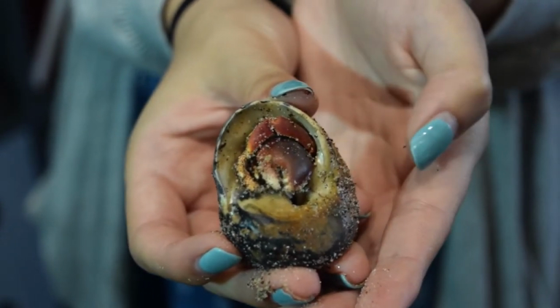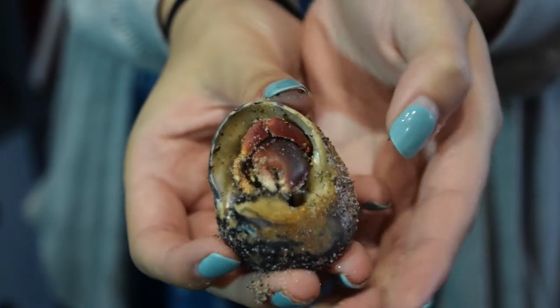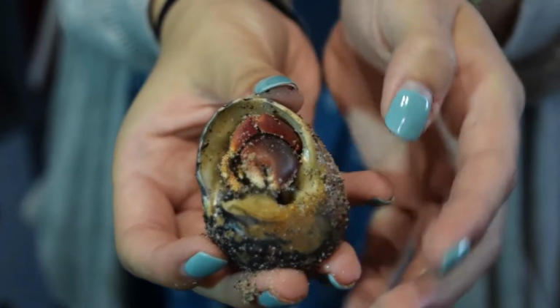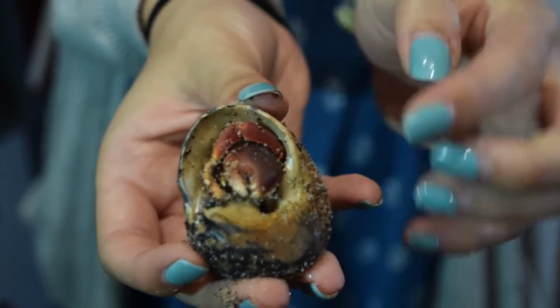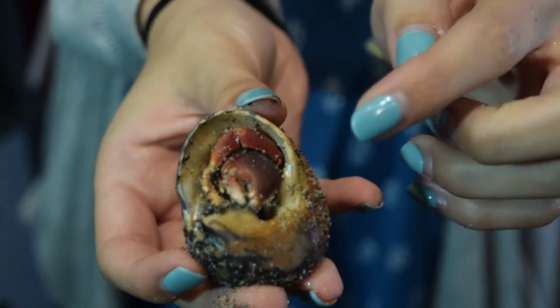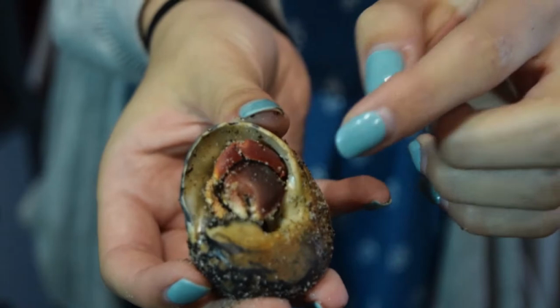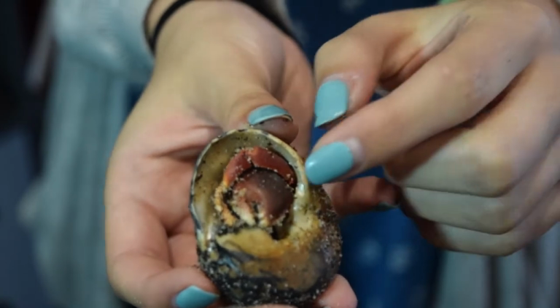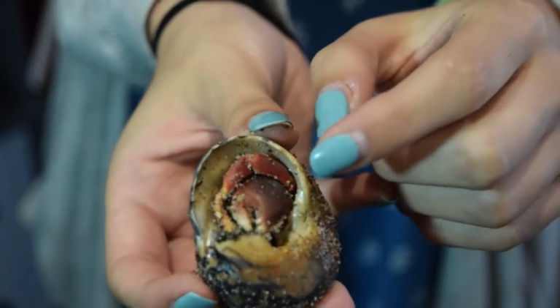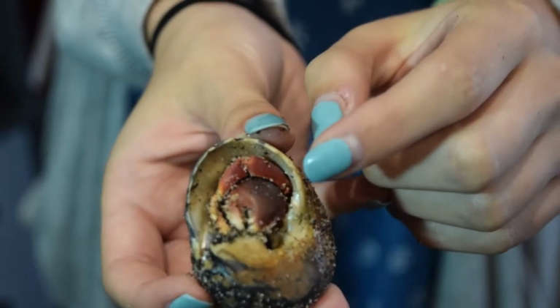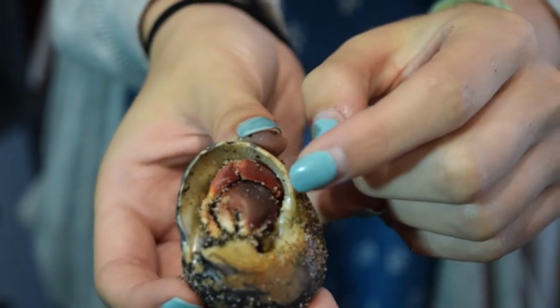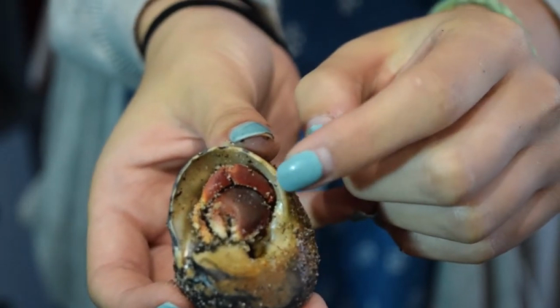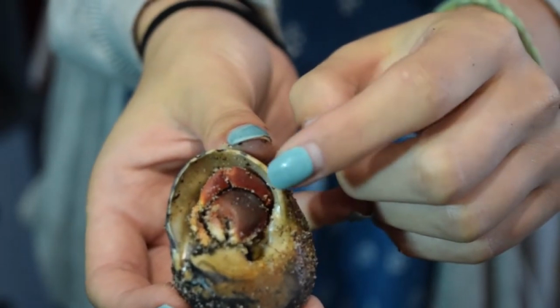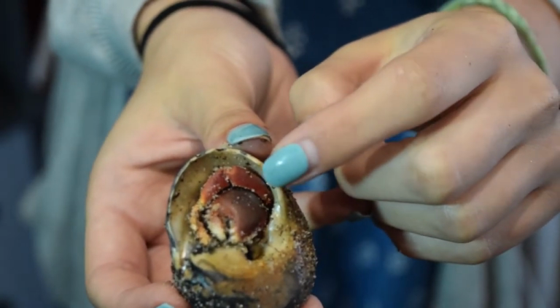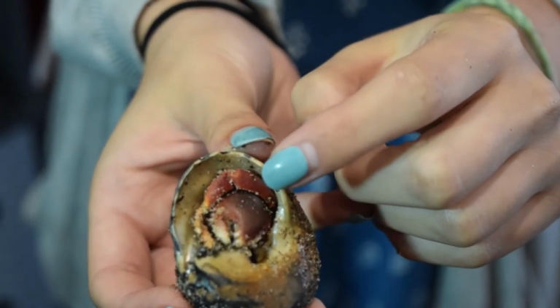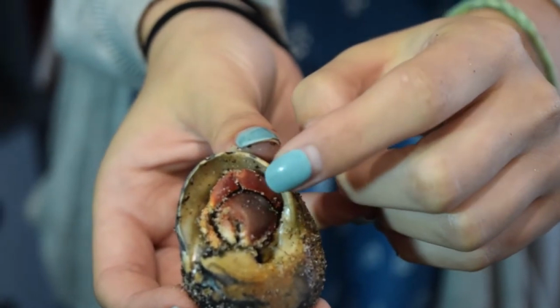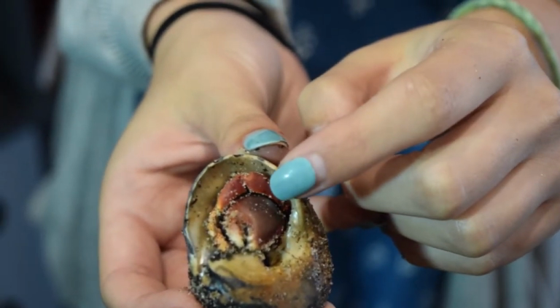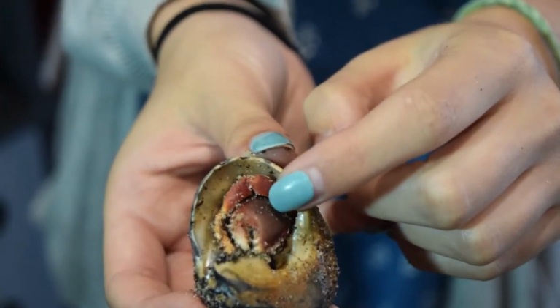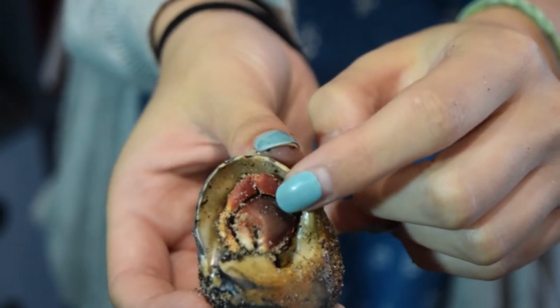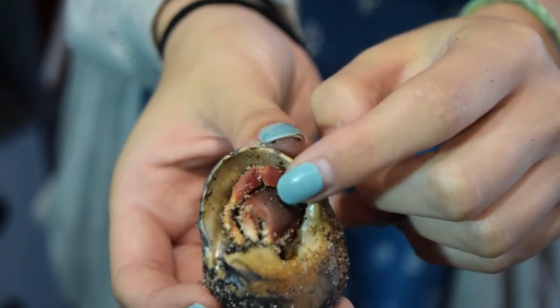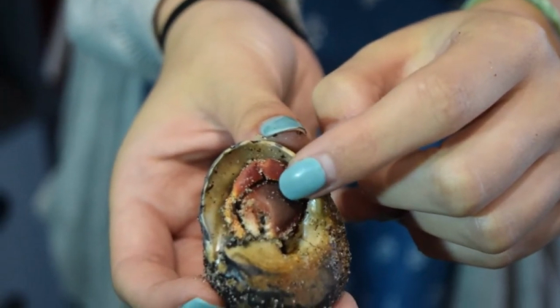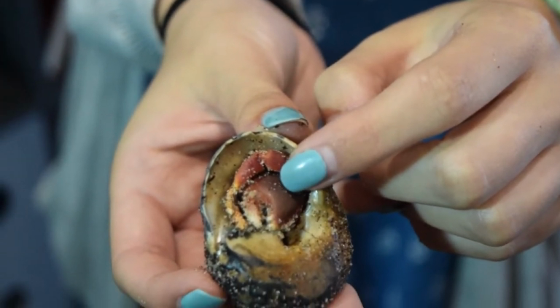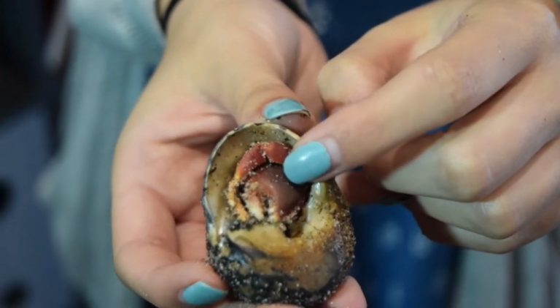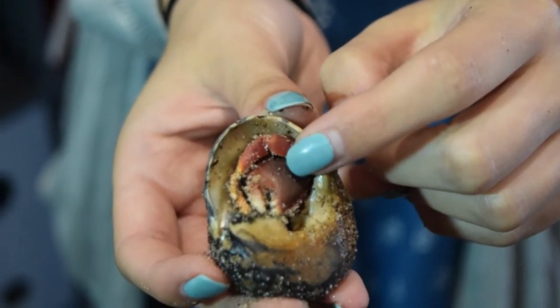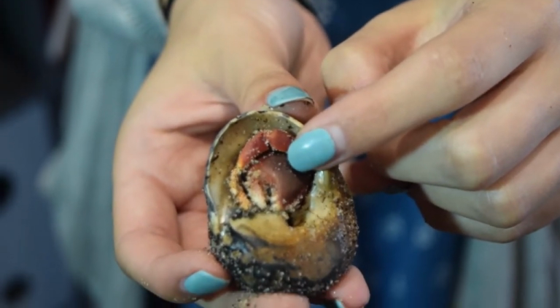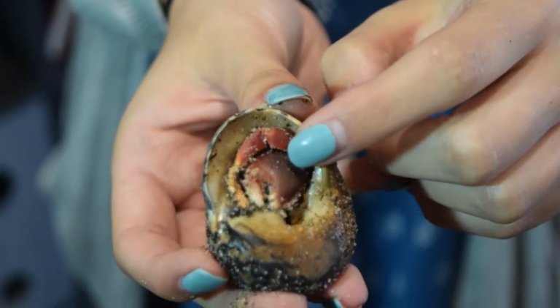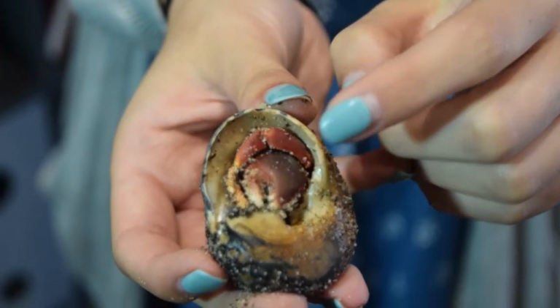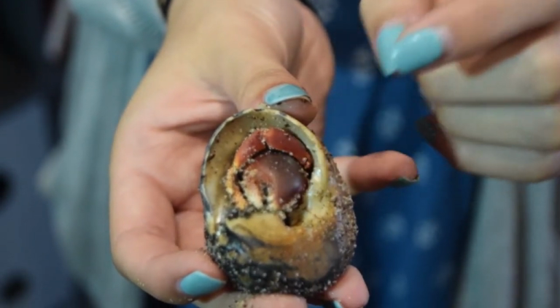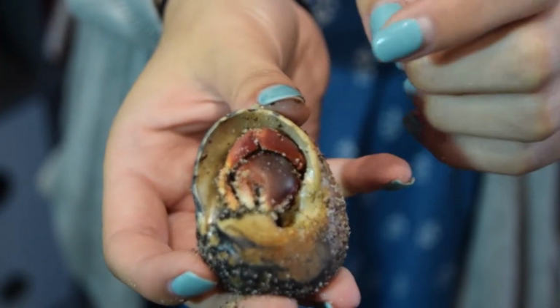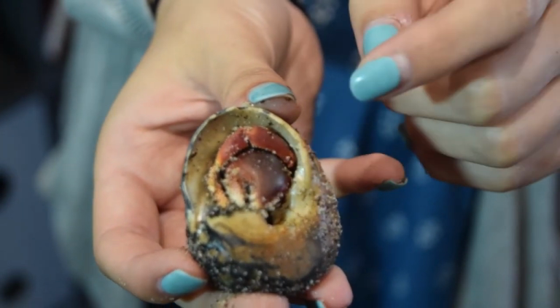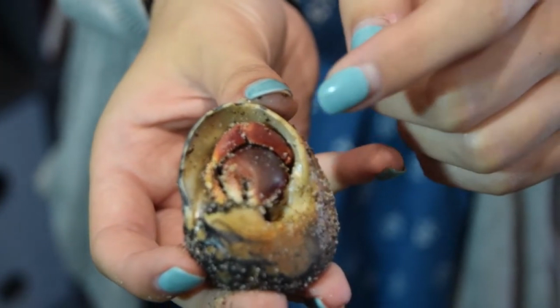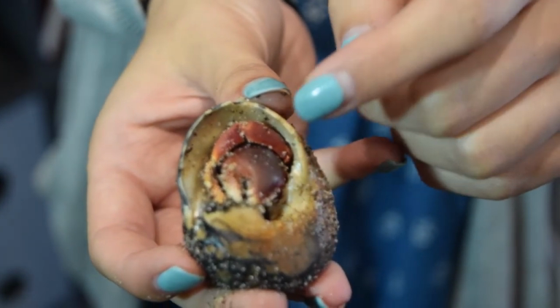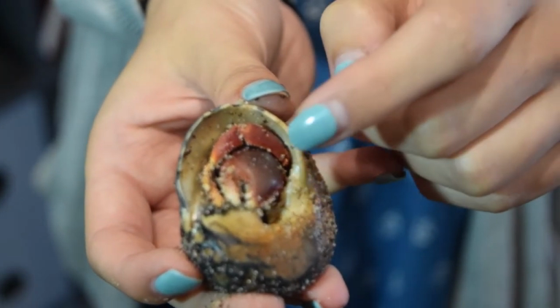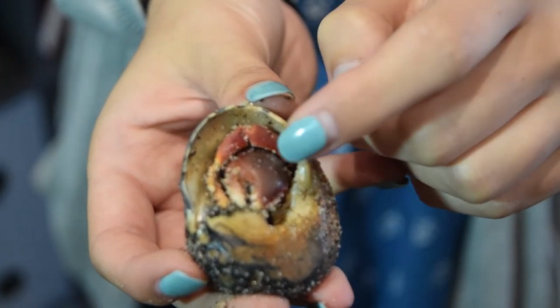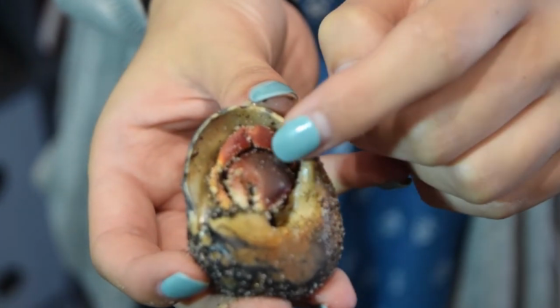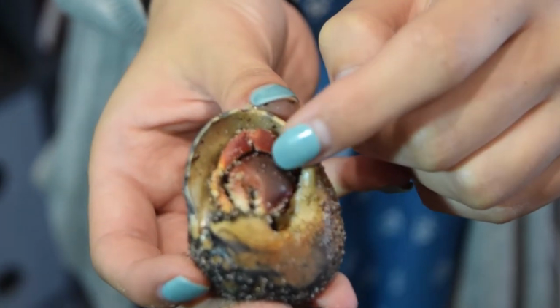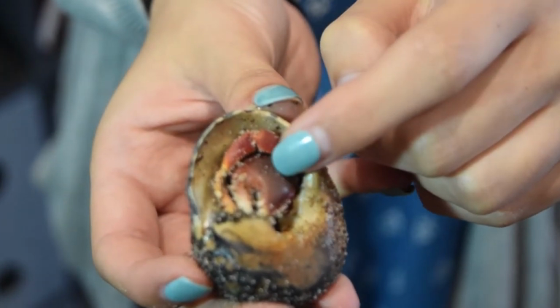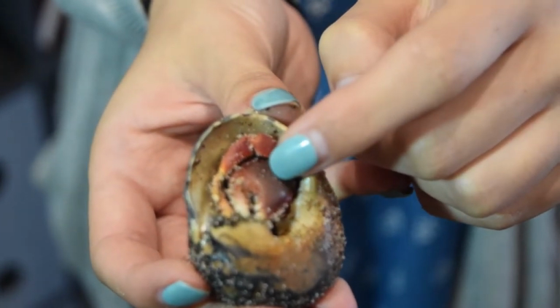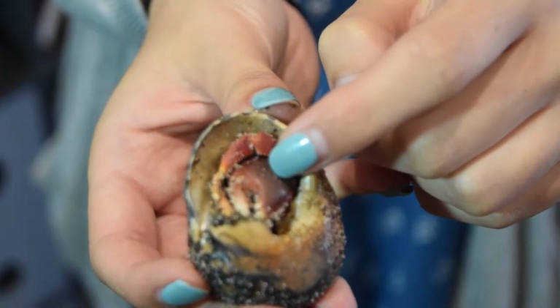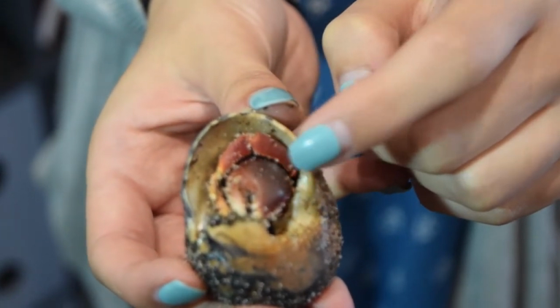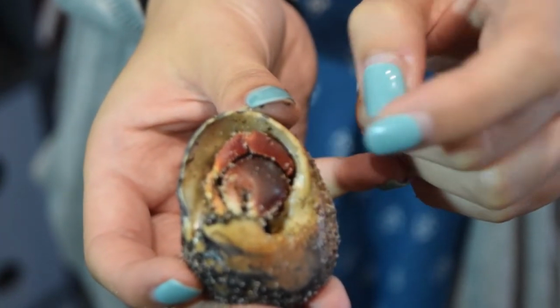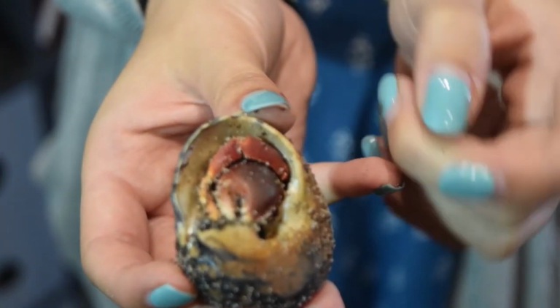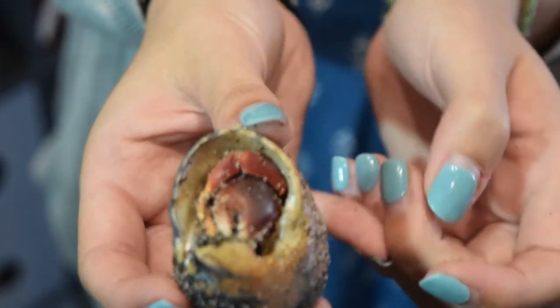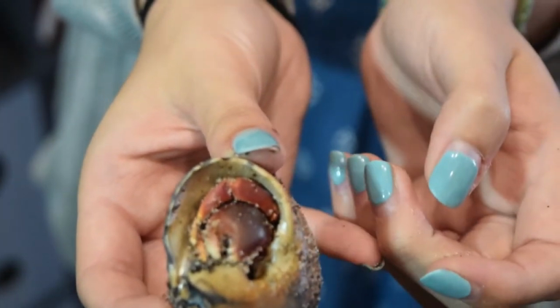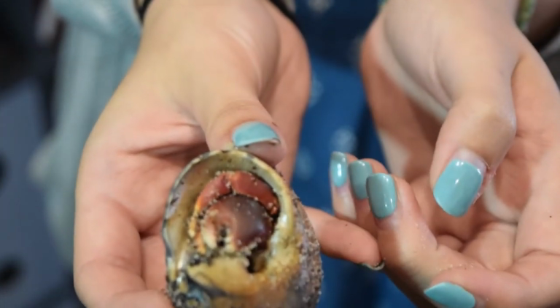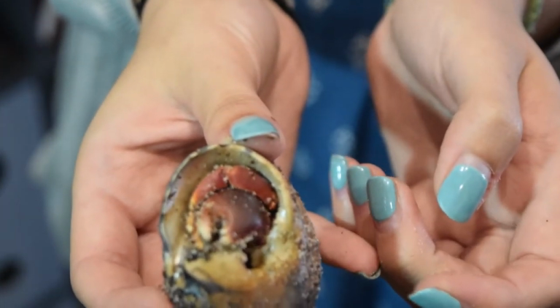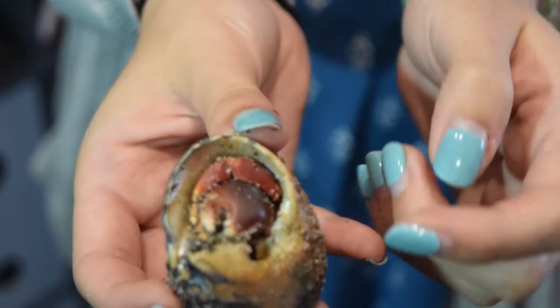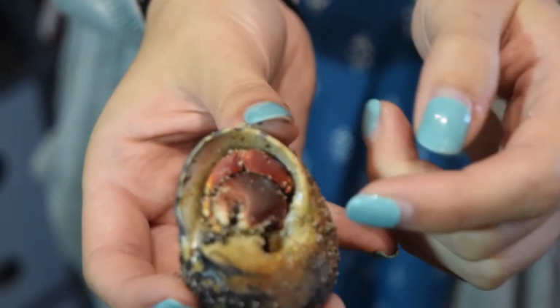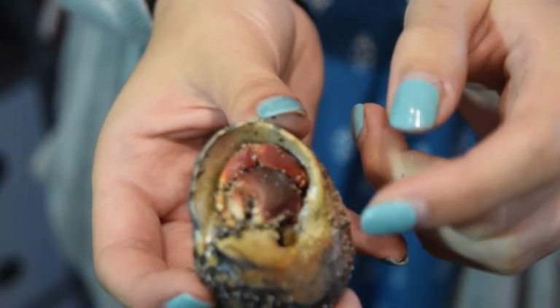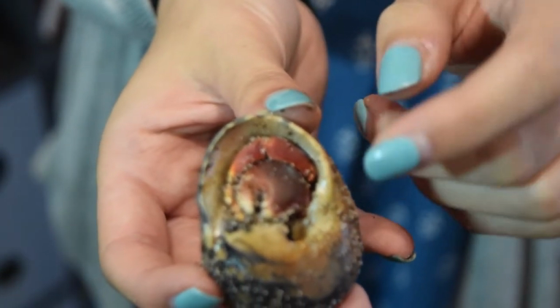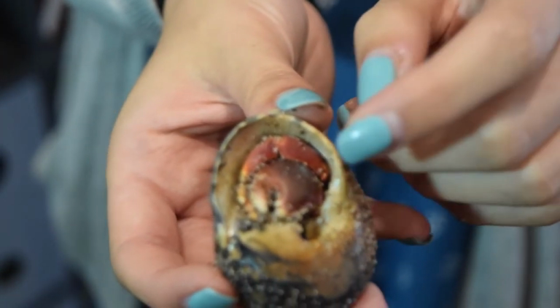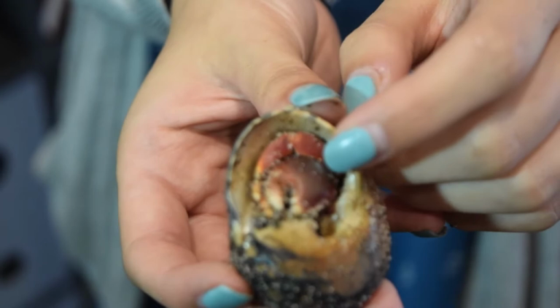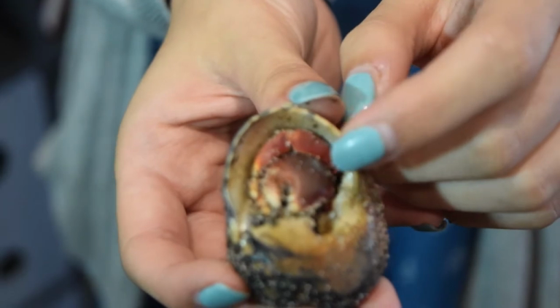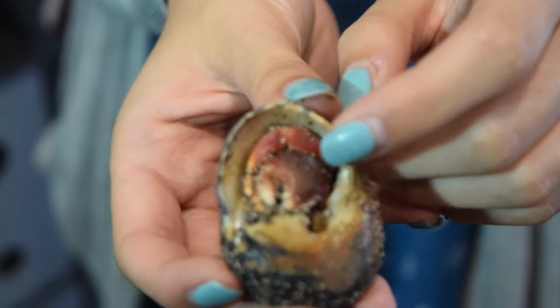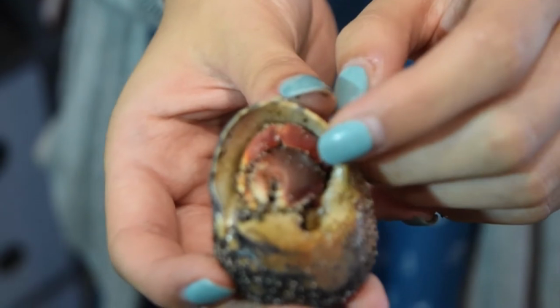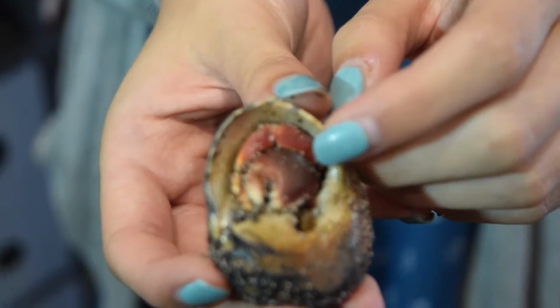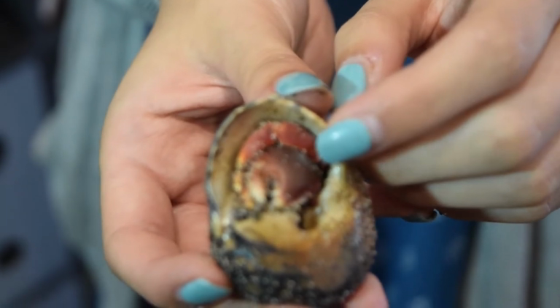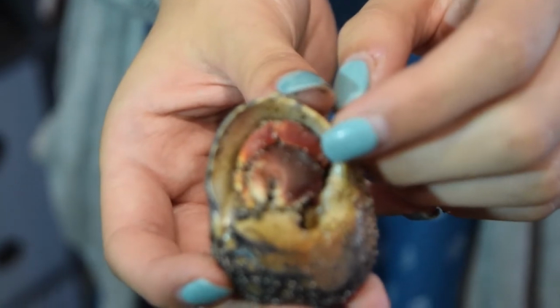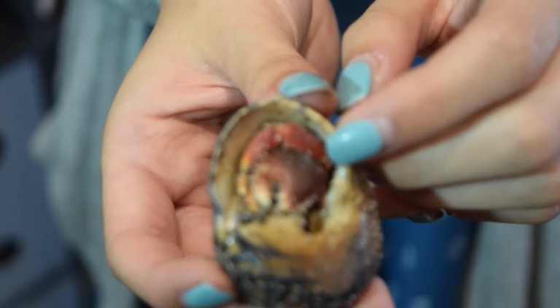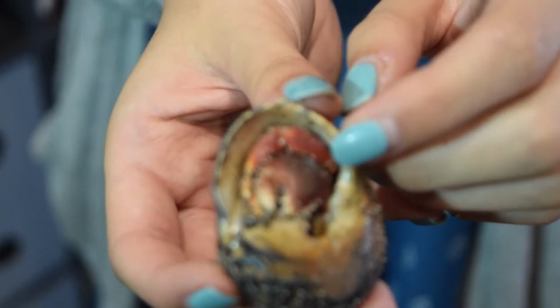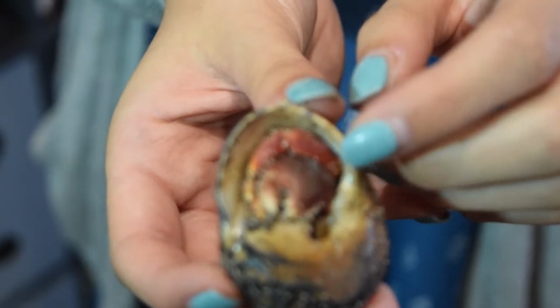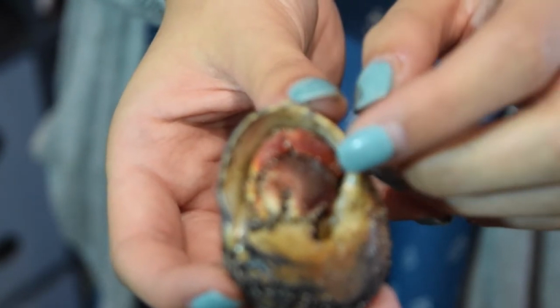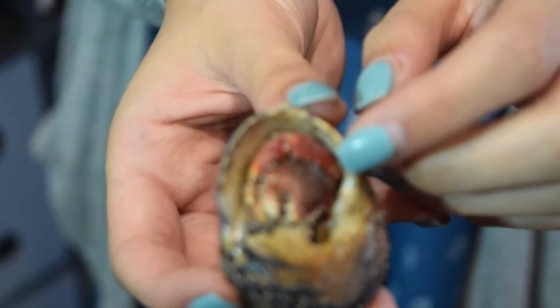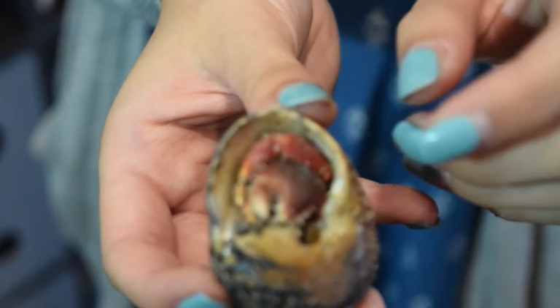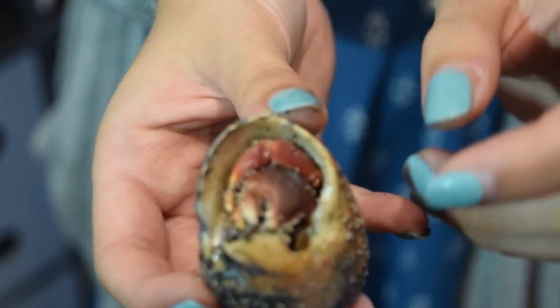The ones with the purple pinchers like this are called purple pinchers. You can hold them, but if they pinch you, they will not let go.